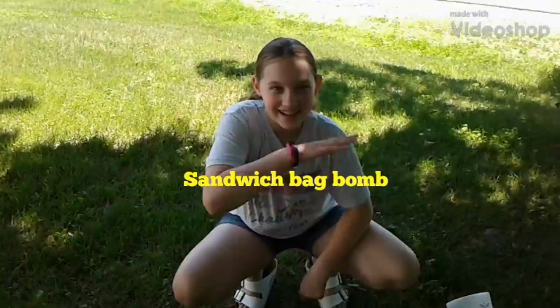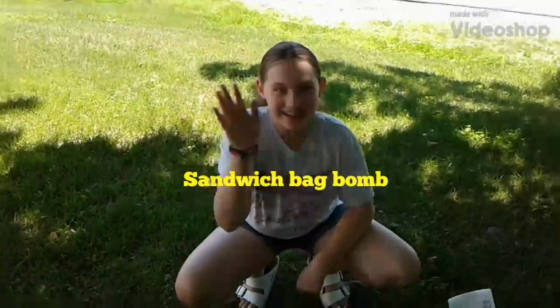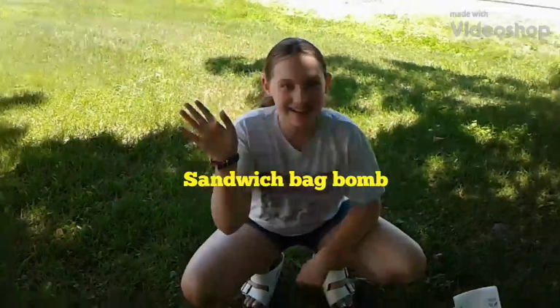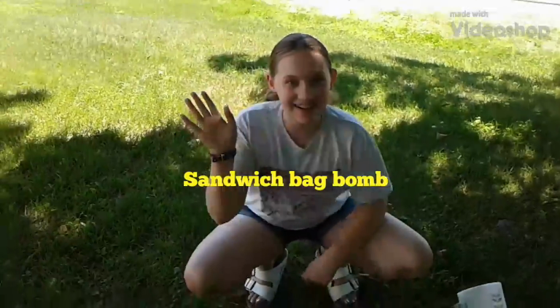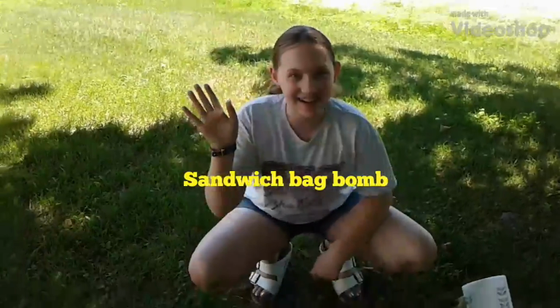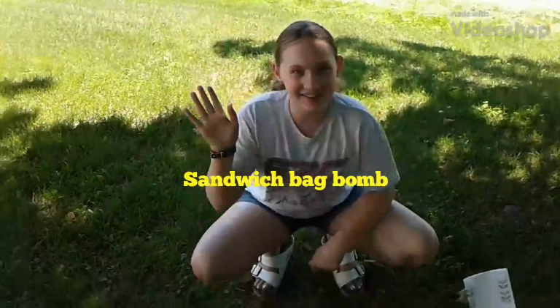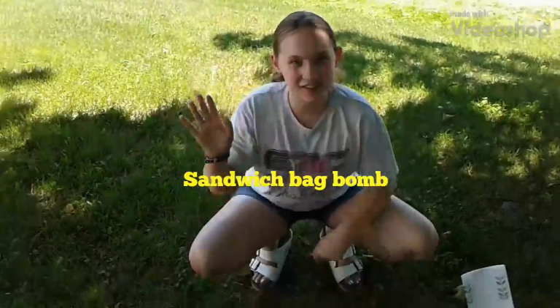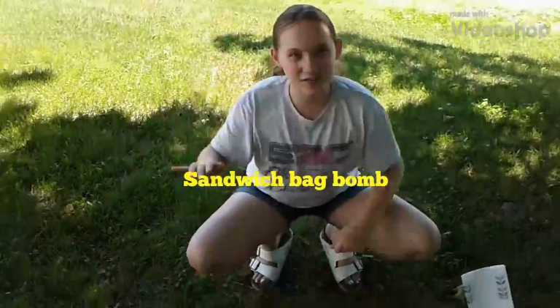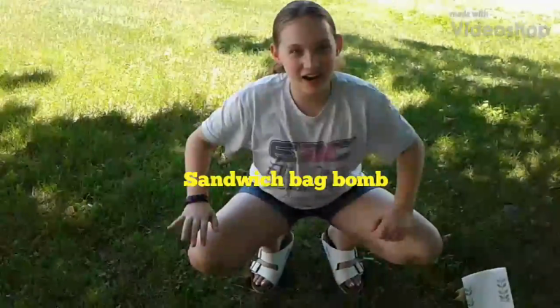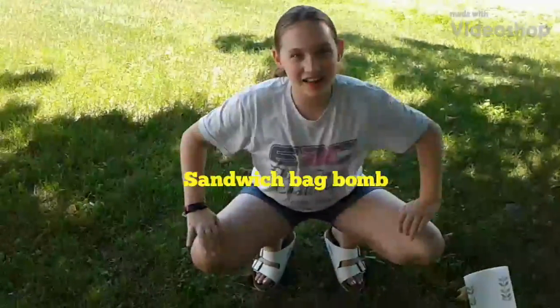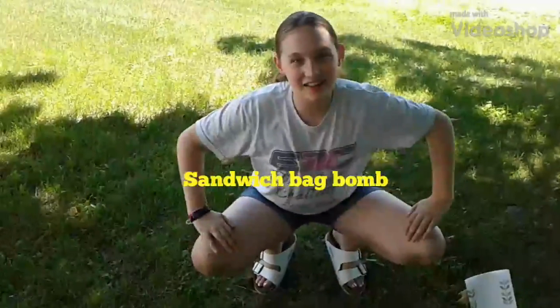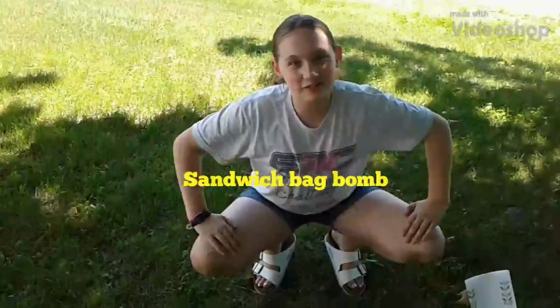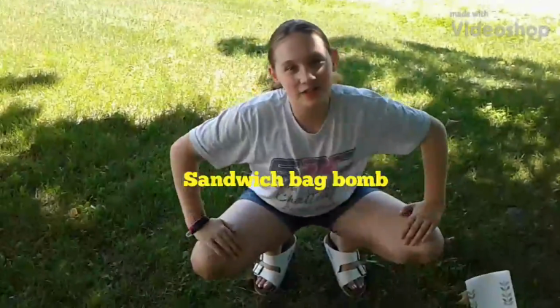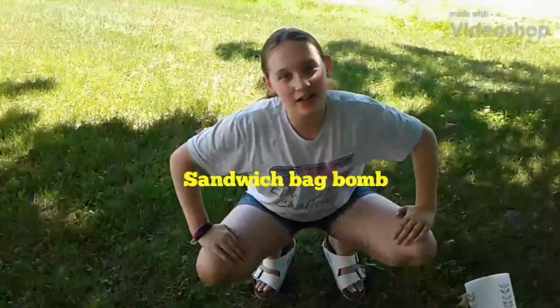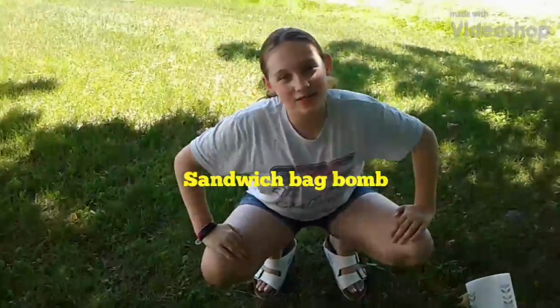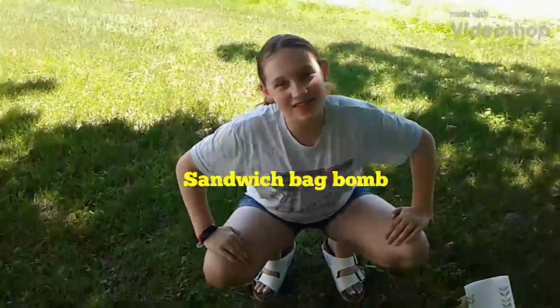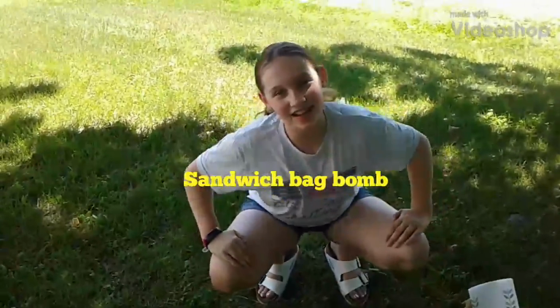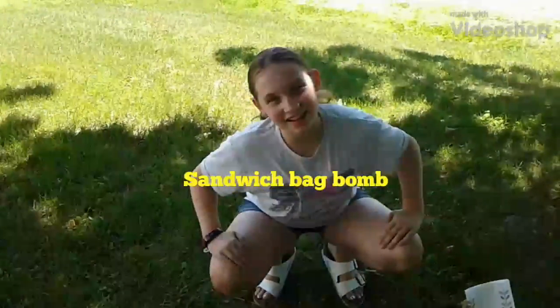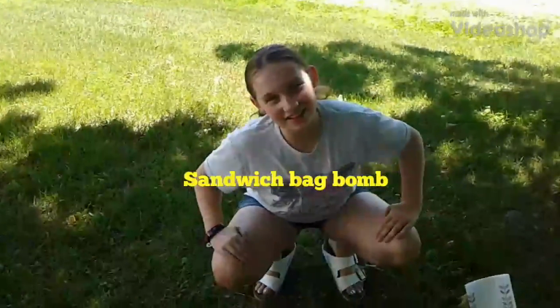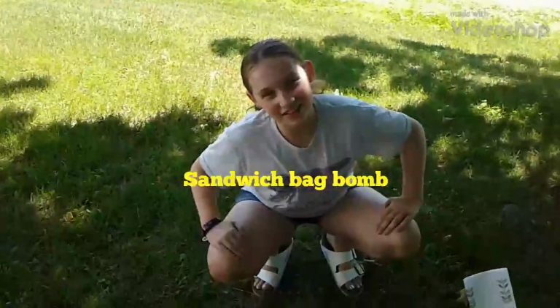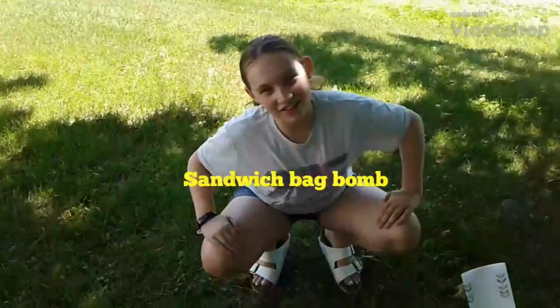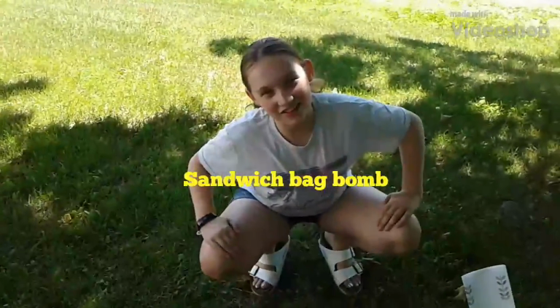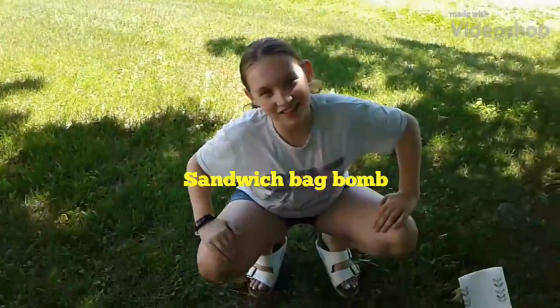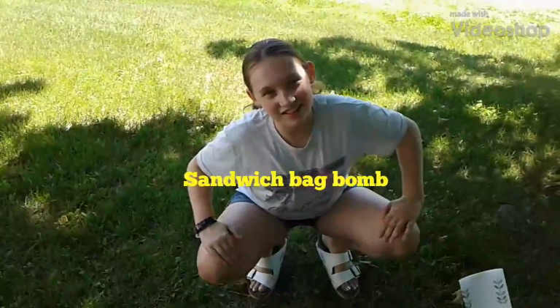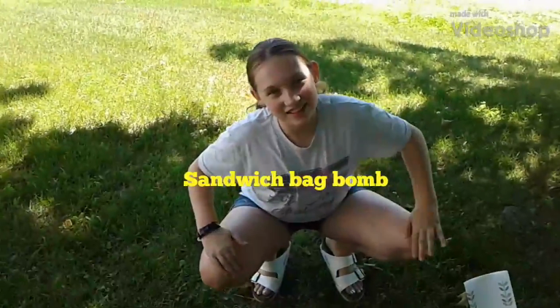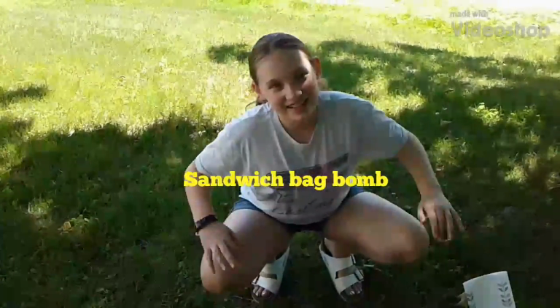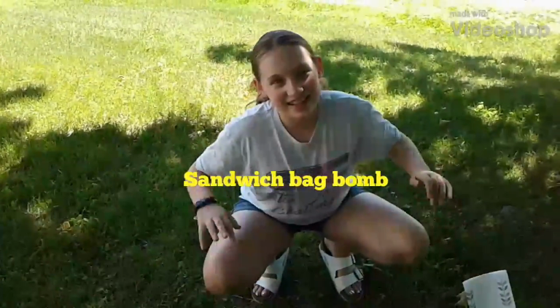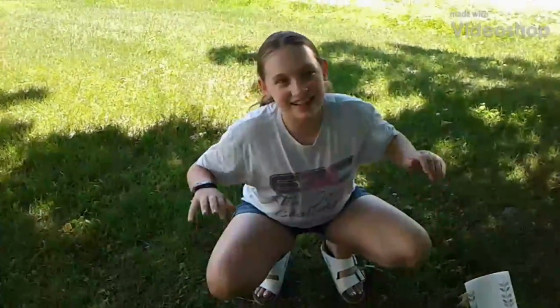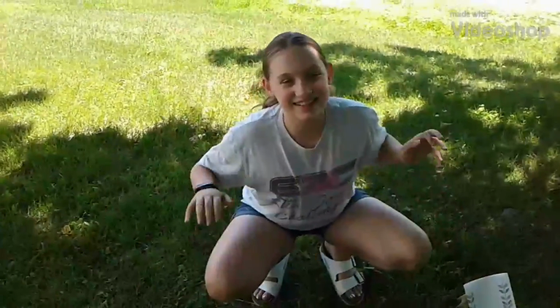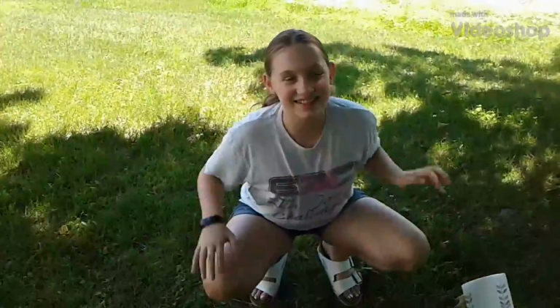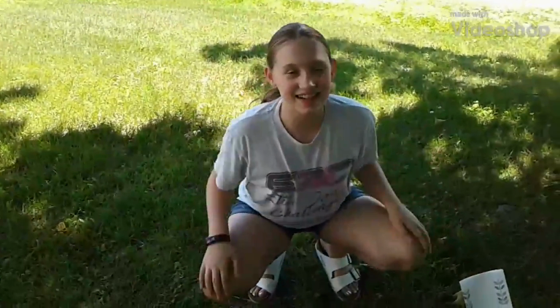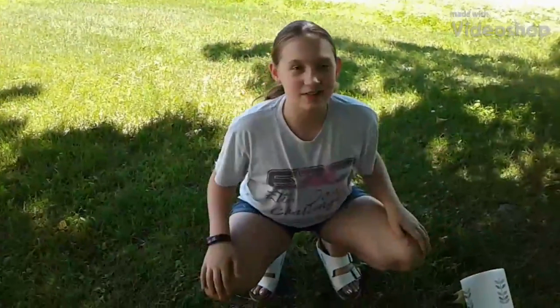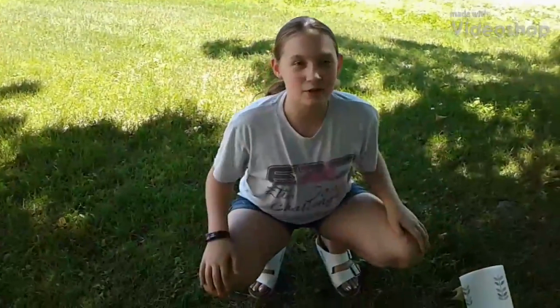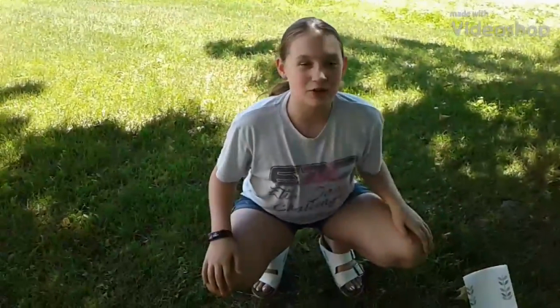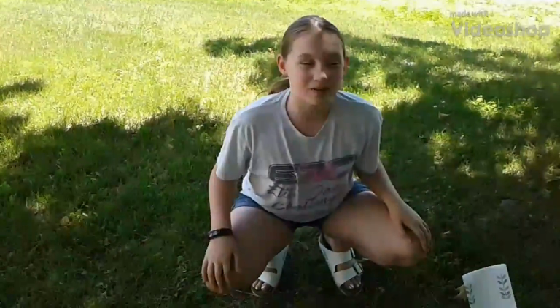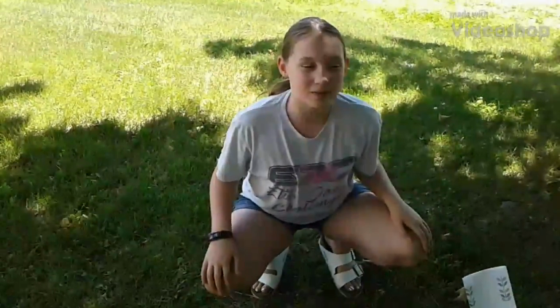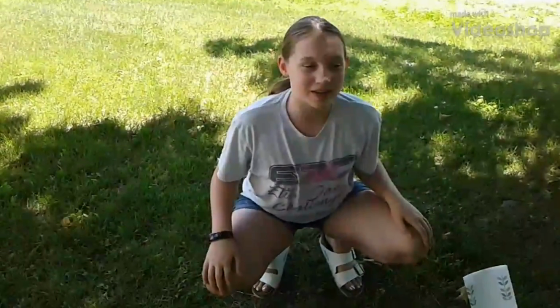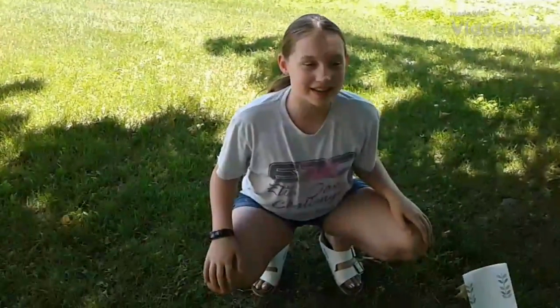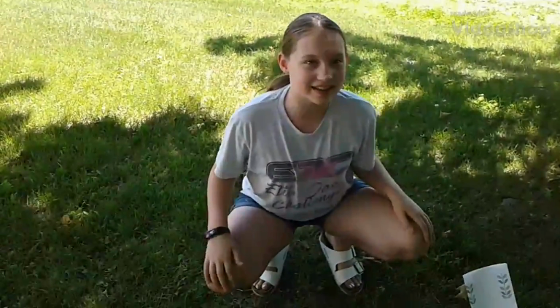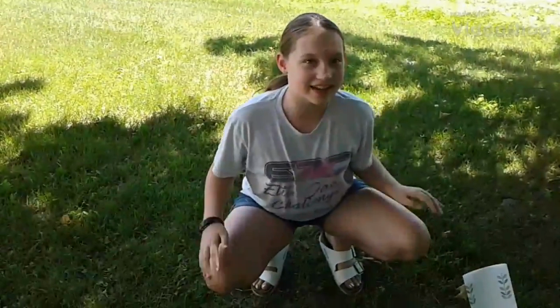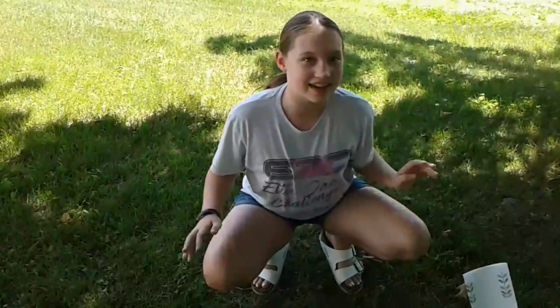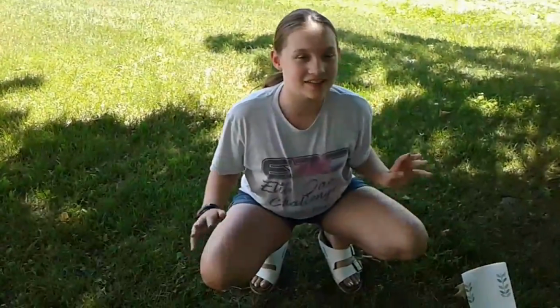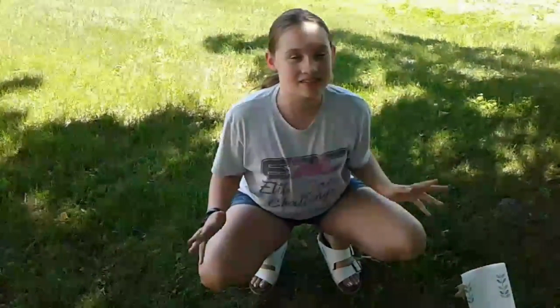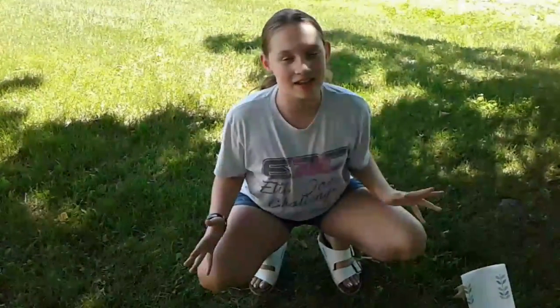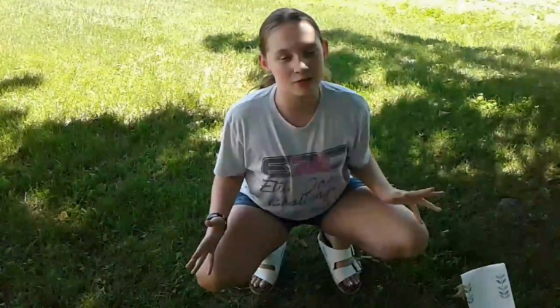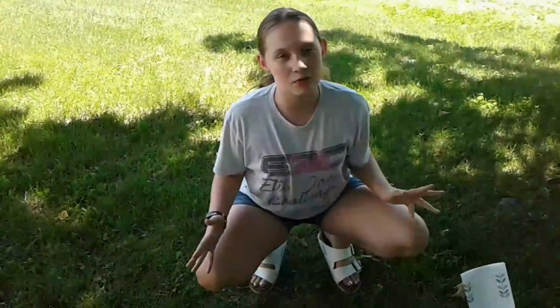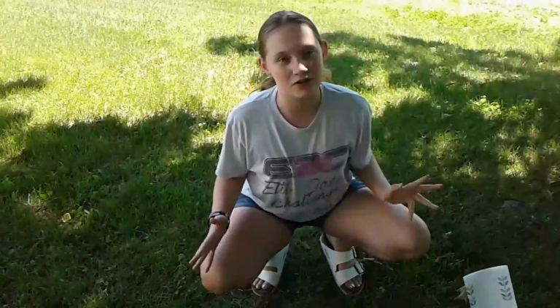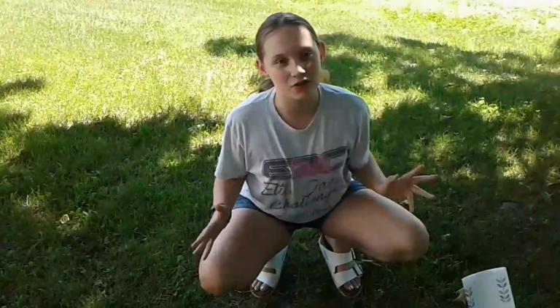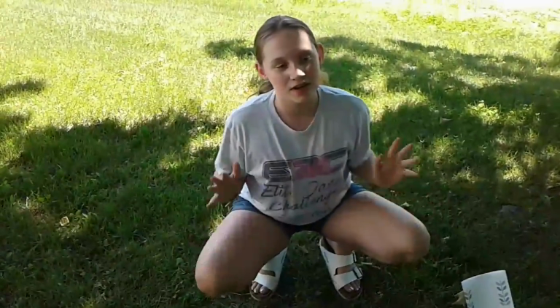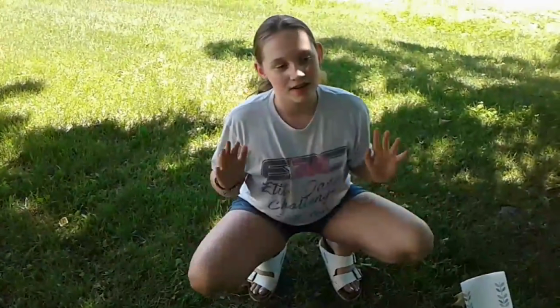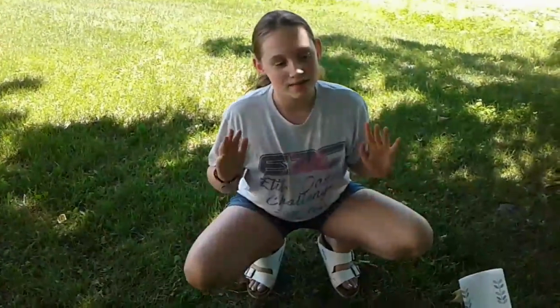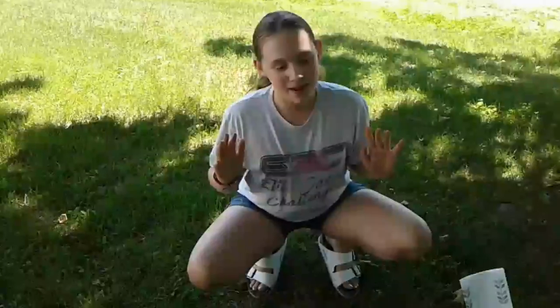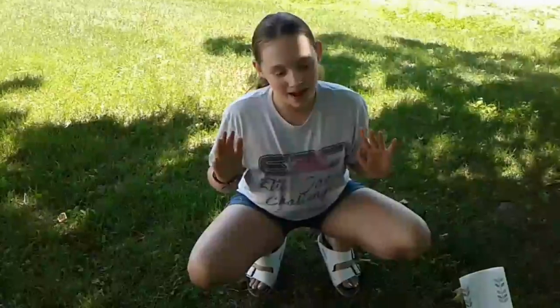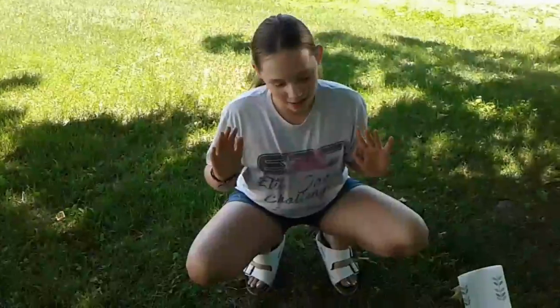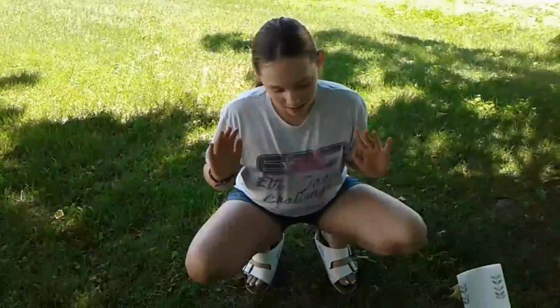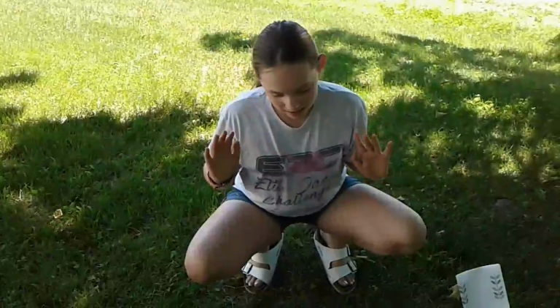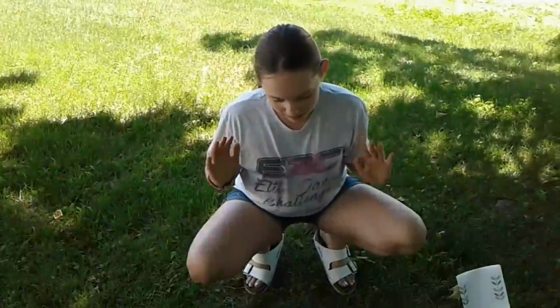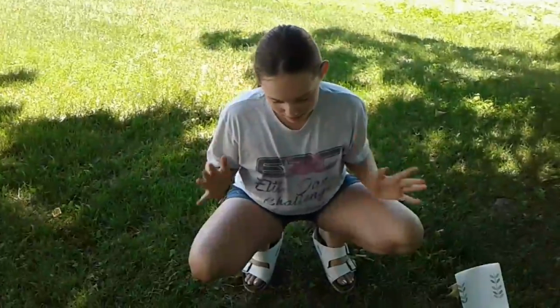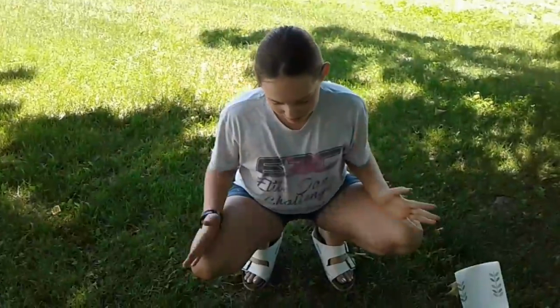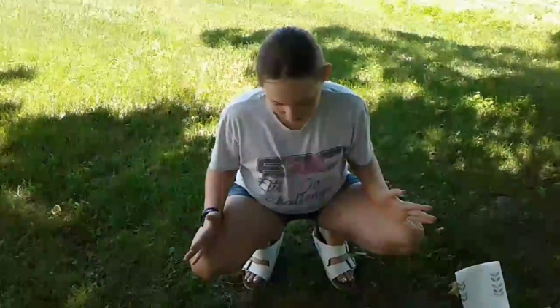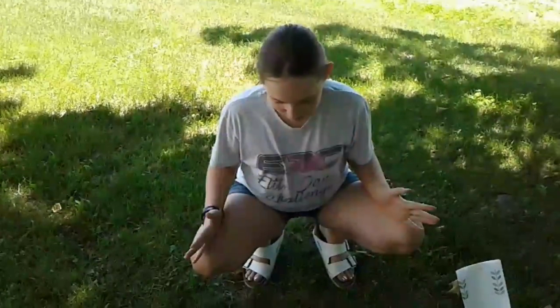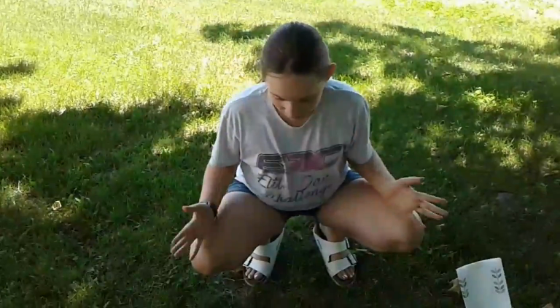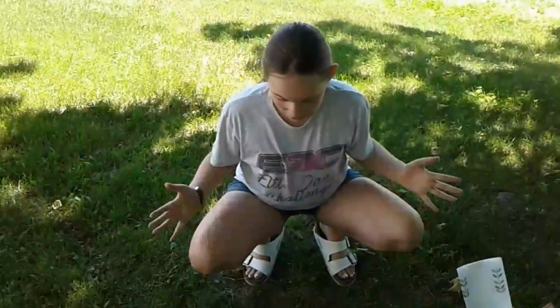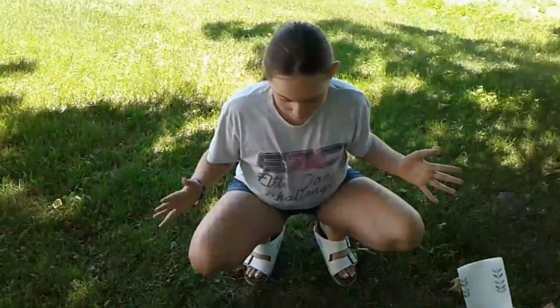Hi guys, it's Riley from Science Girl, and today we're going to be making a sandwich bag bomb.